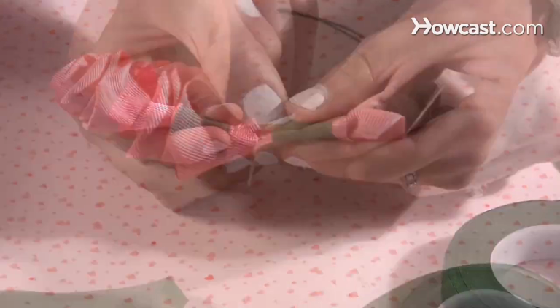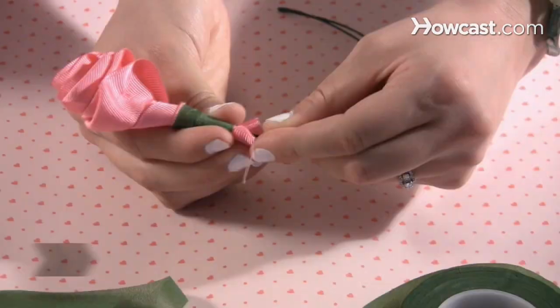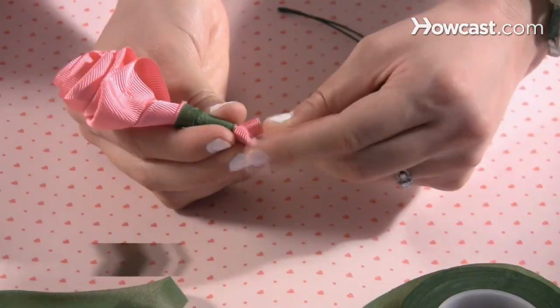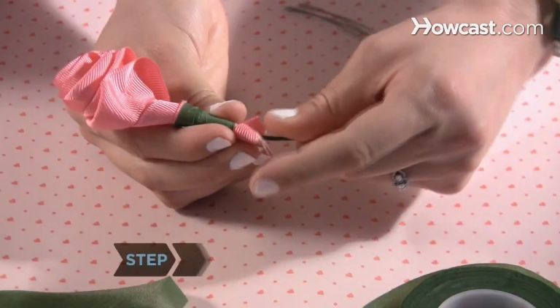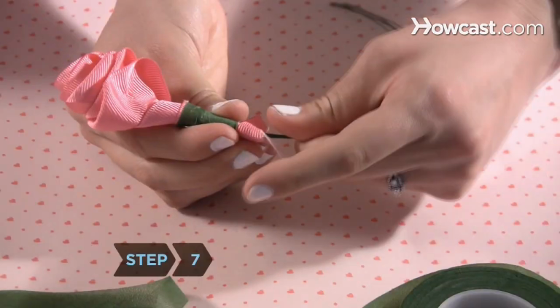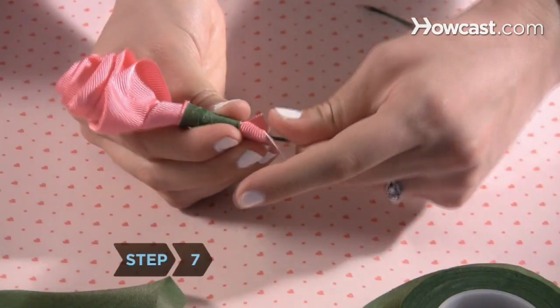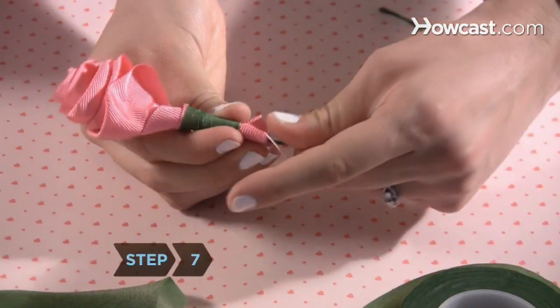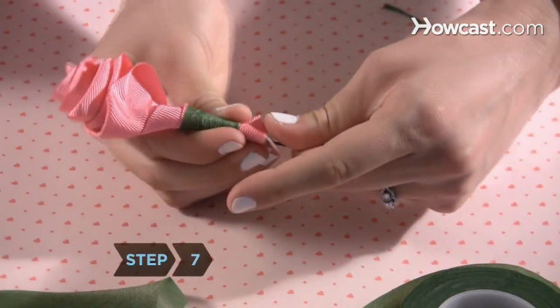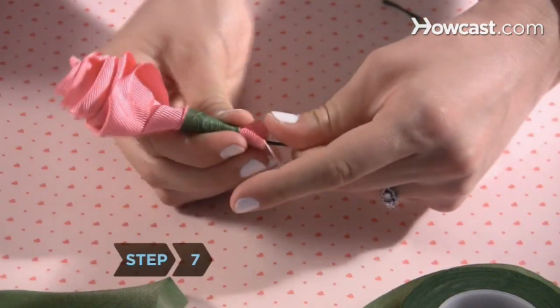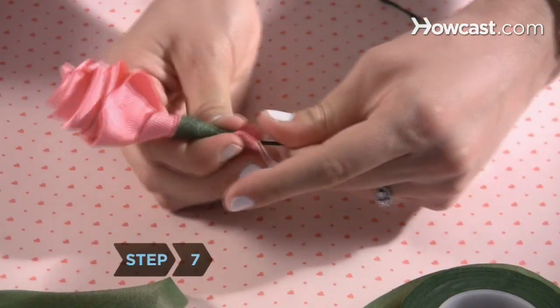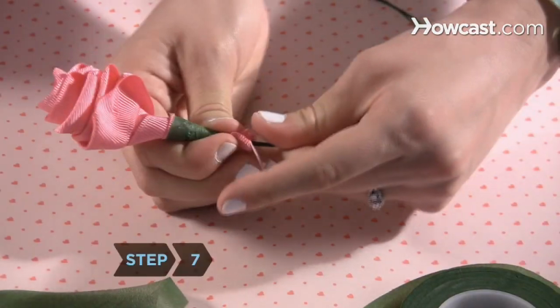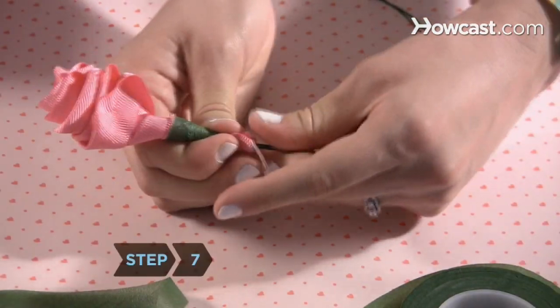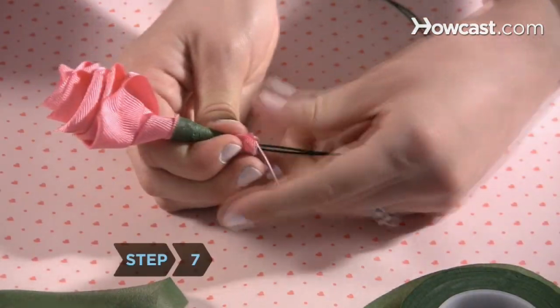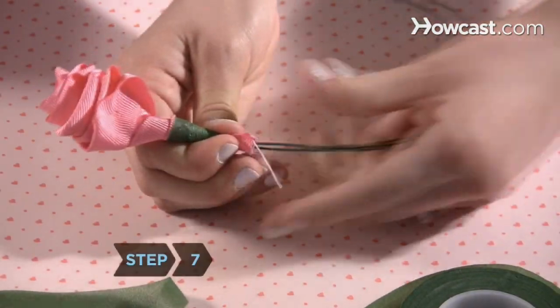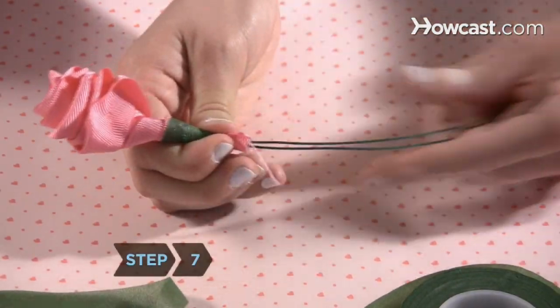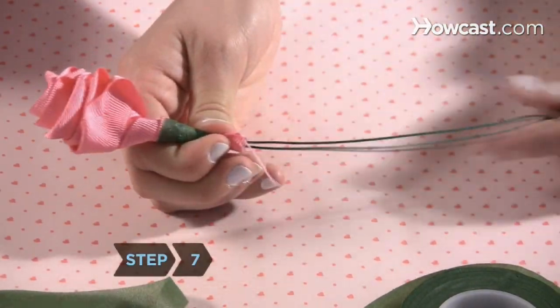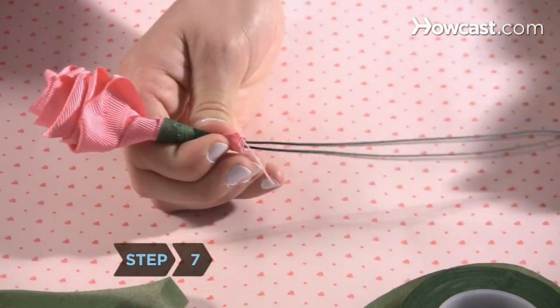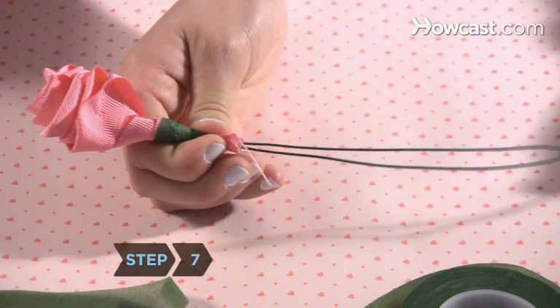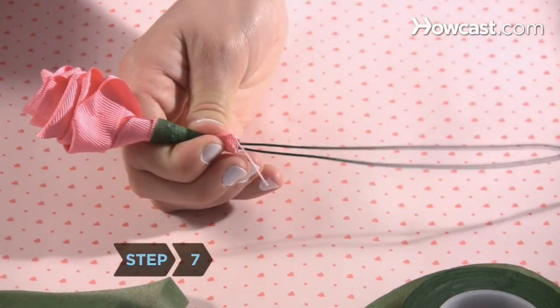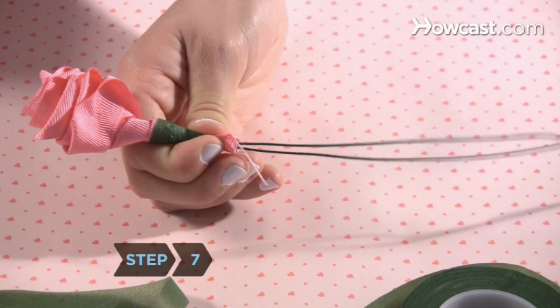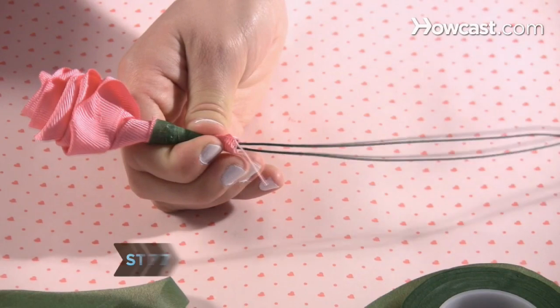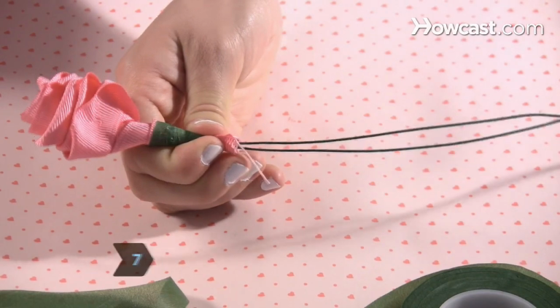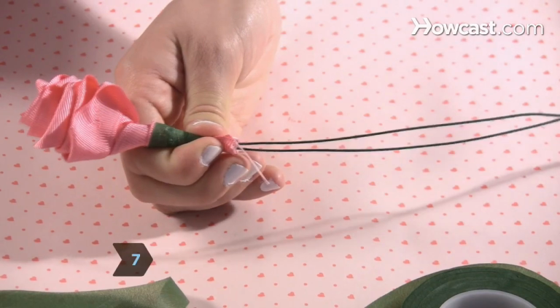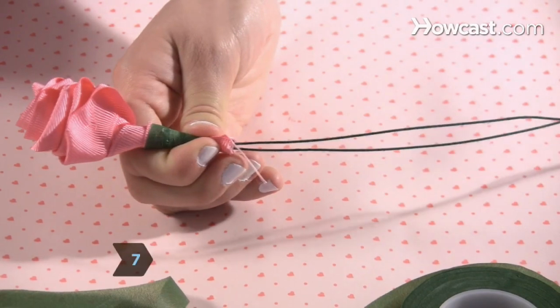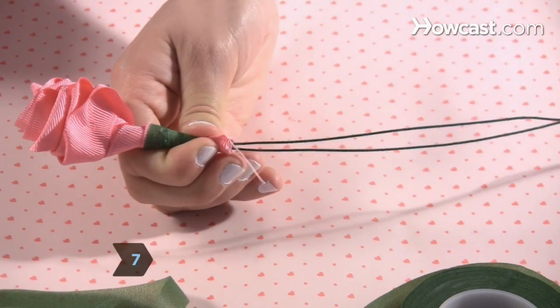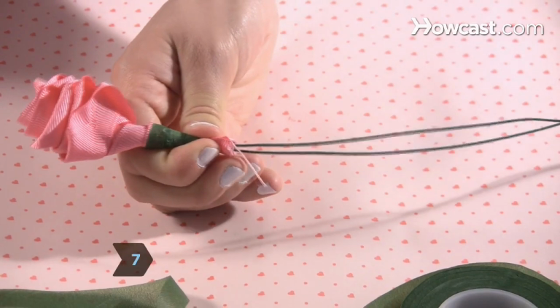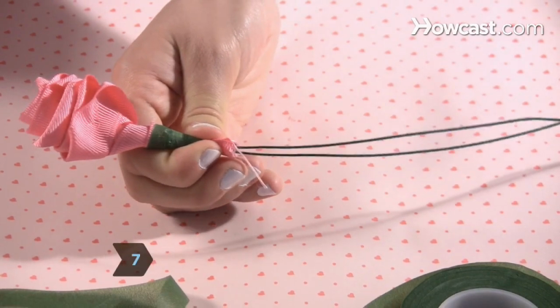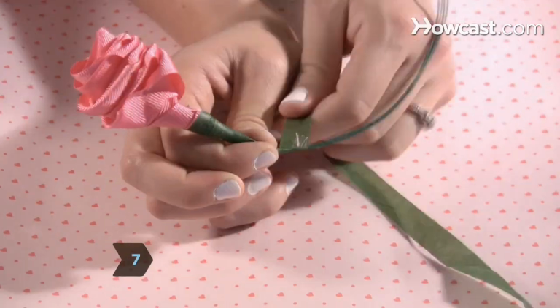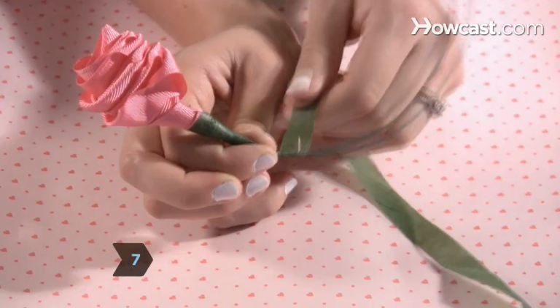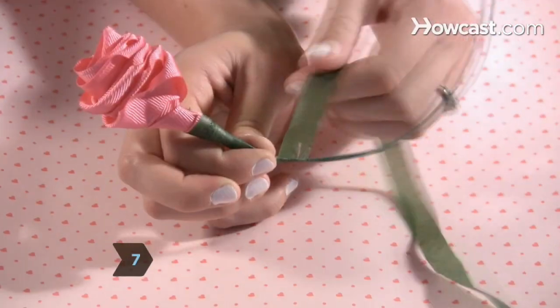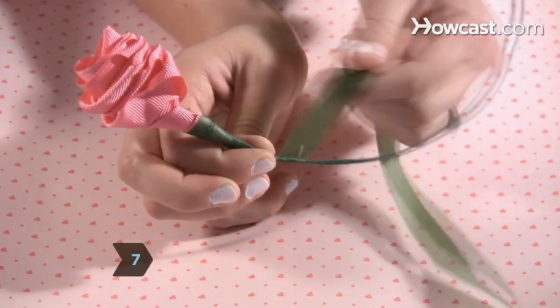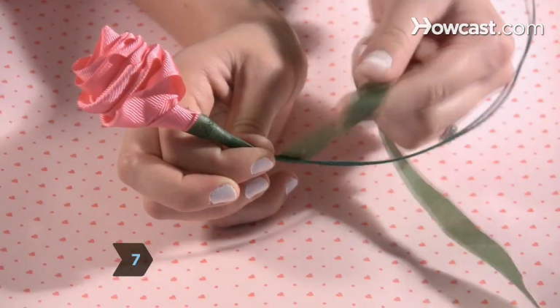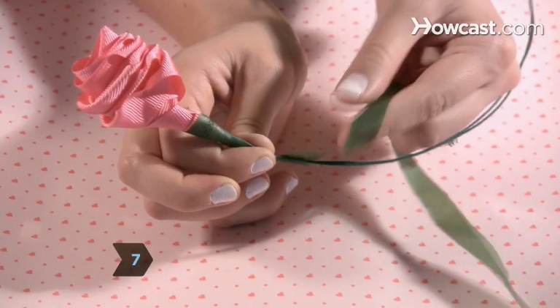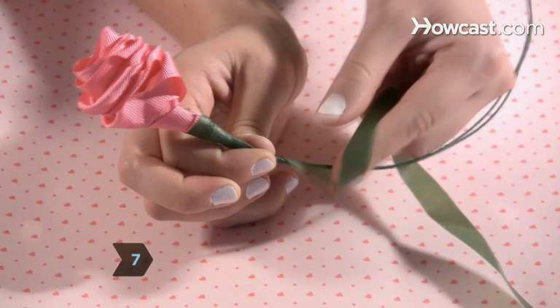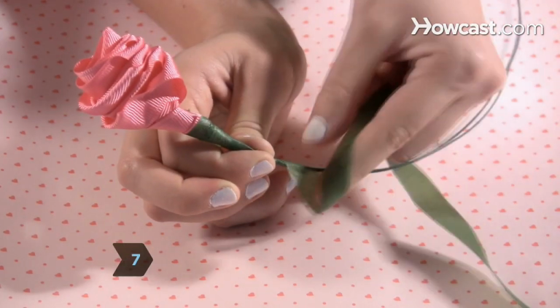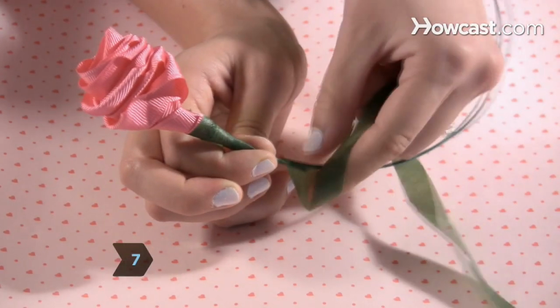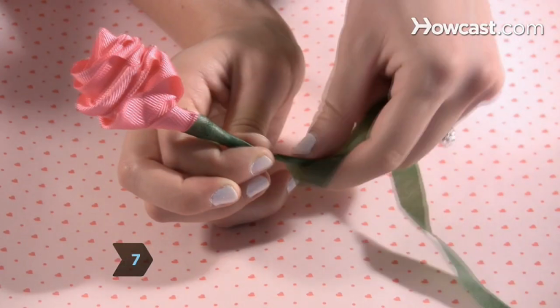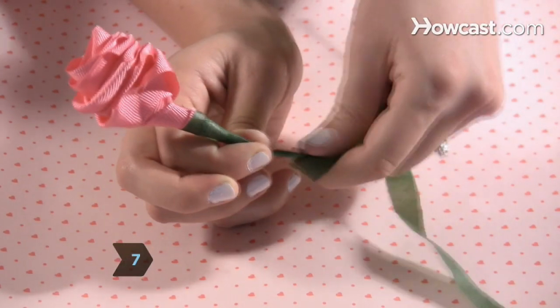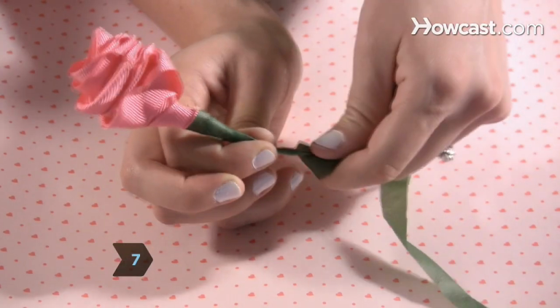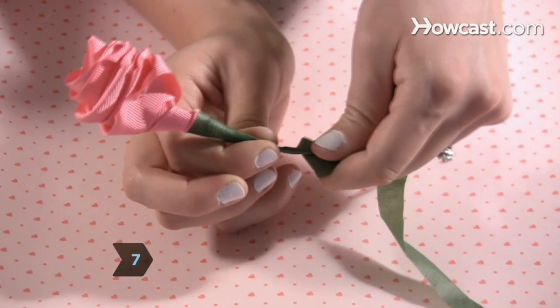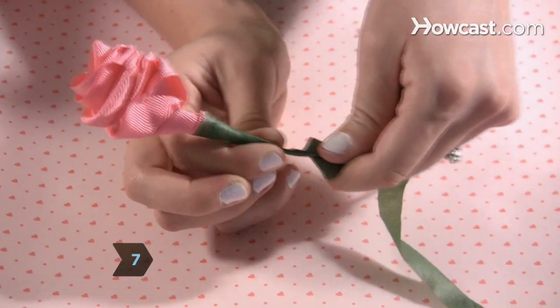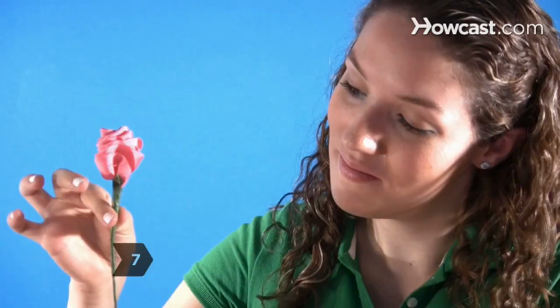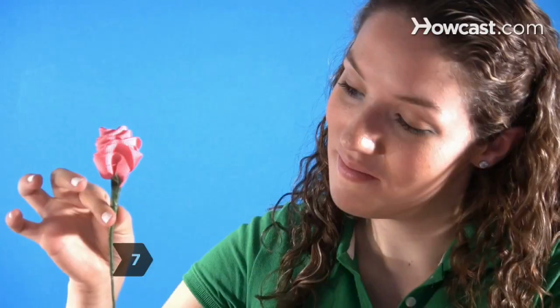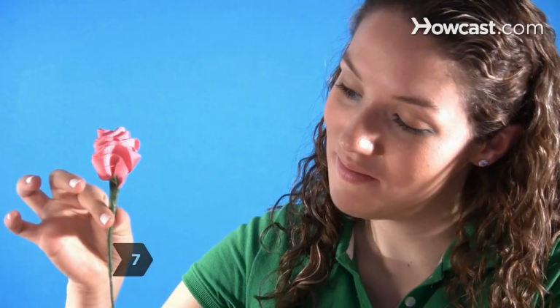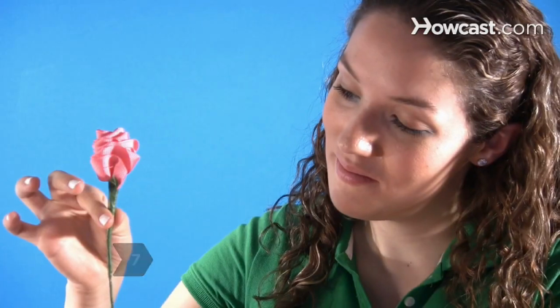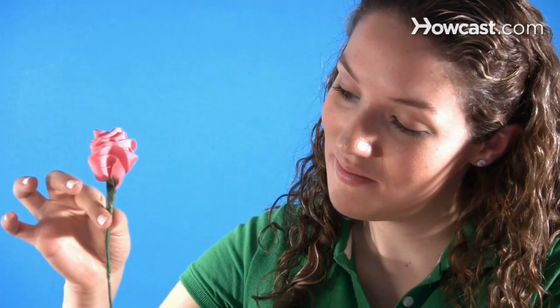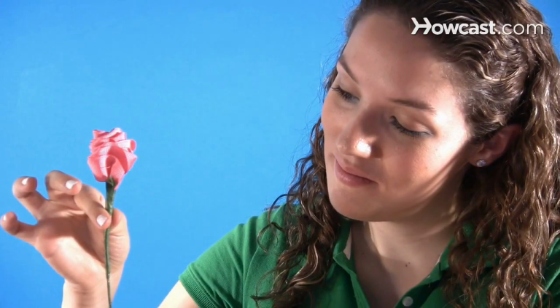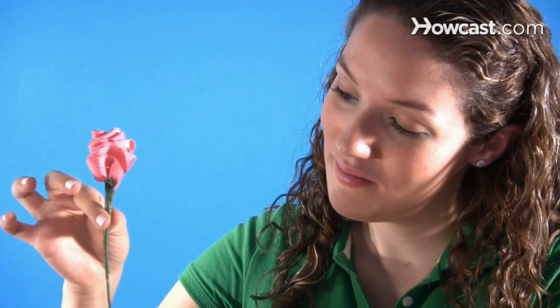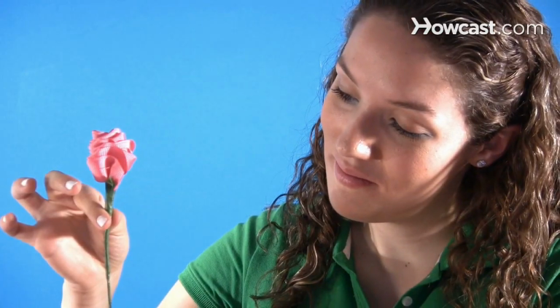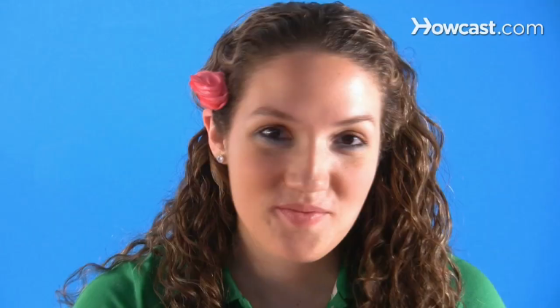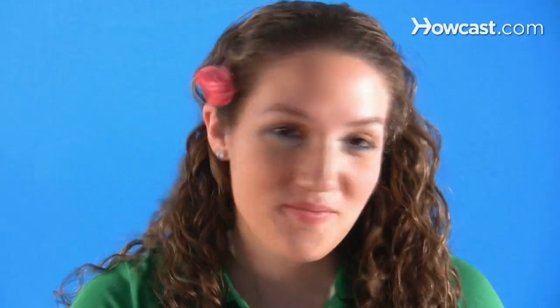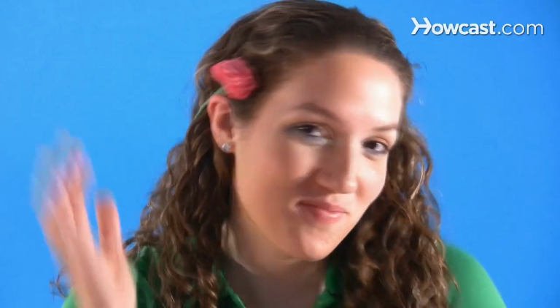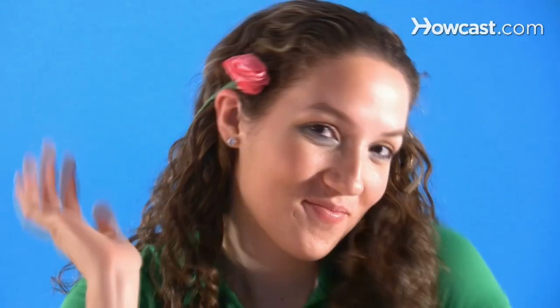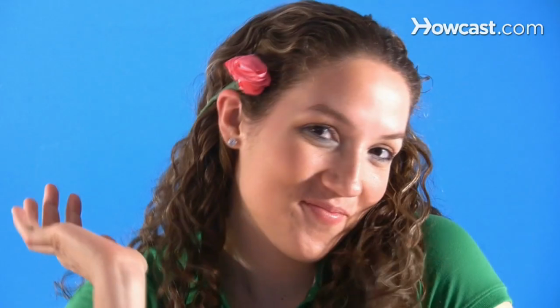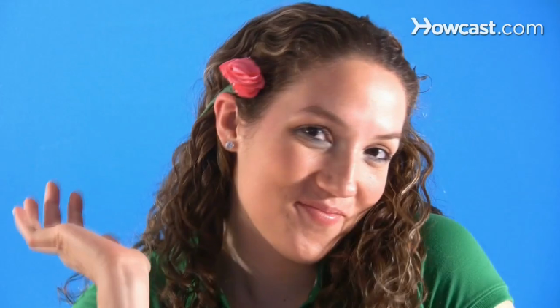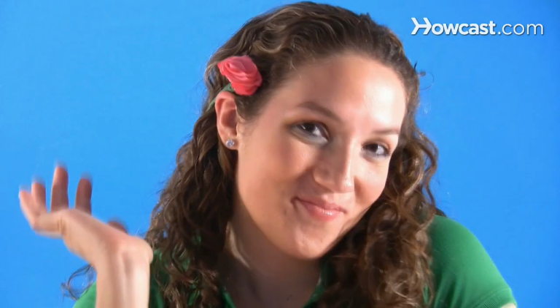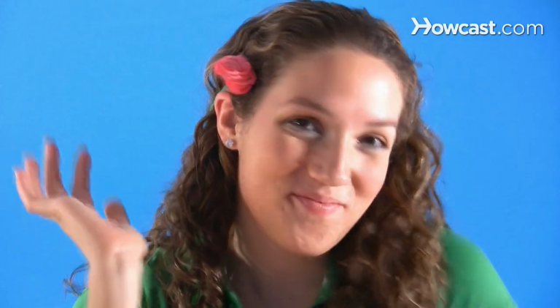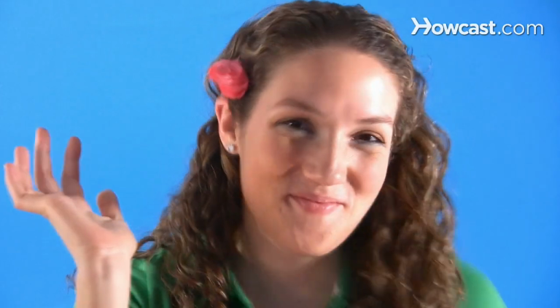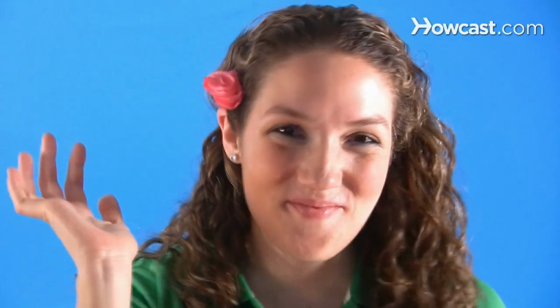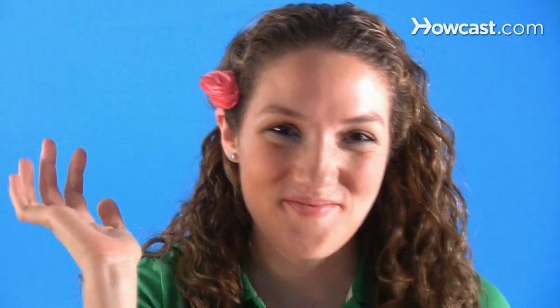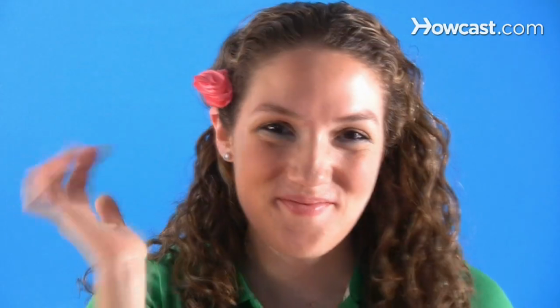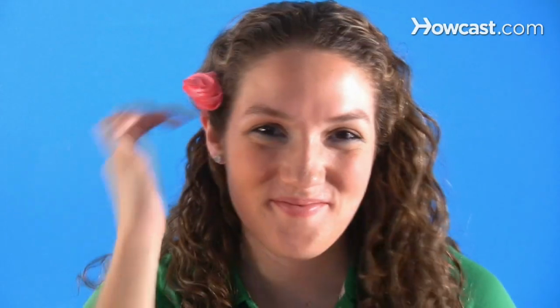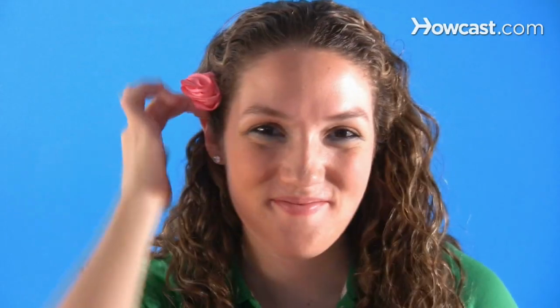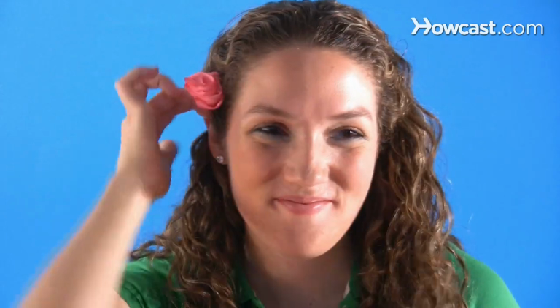Step 7. Insert the green wire to complete the stem and tape that into place. Arrange the petals and wear it behind your ear.